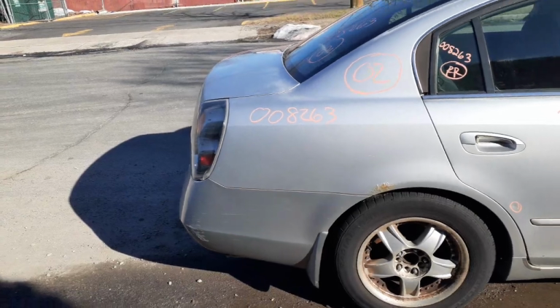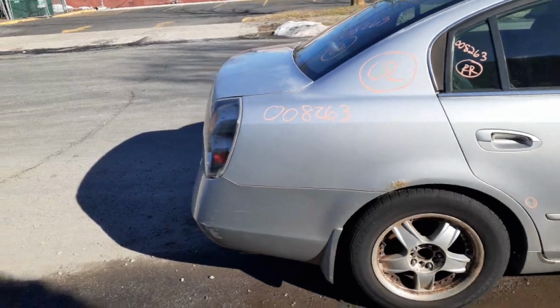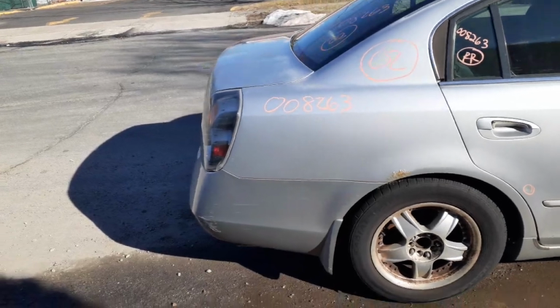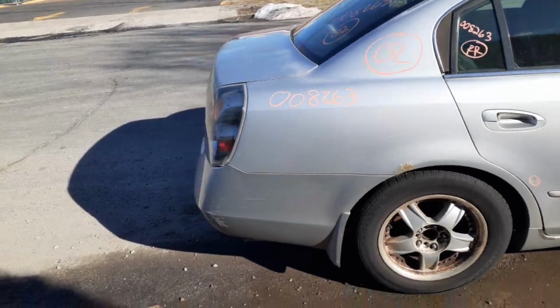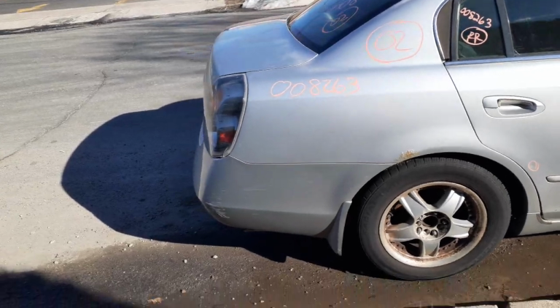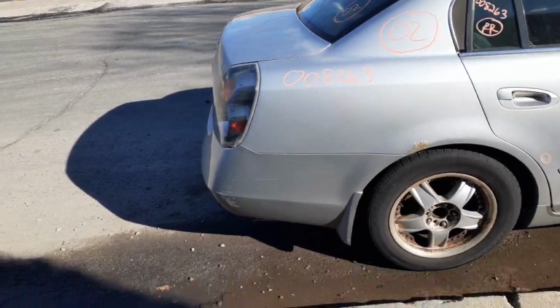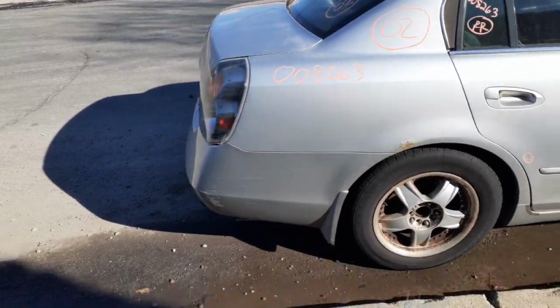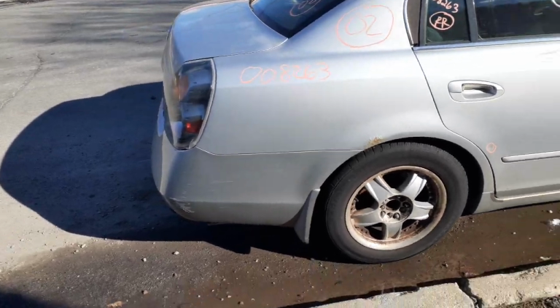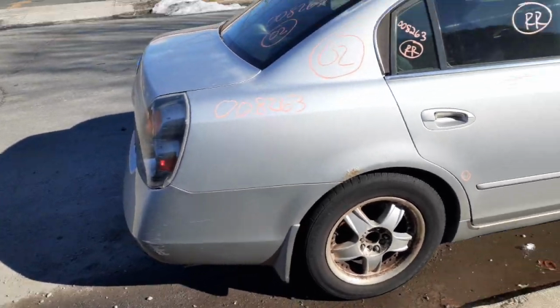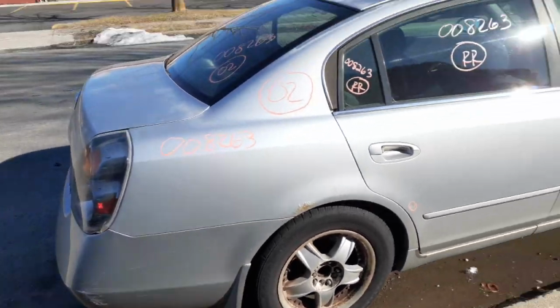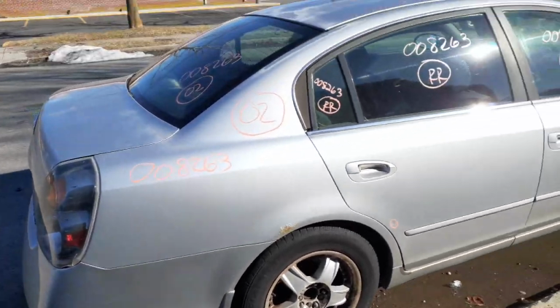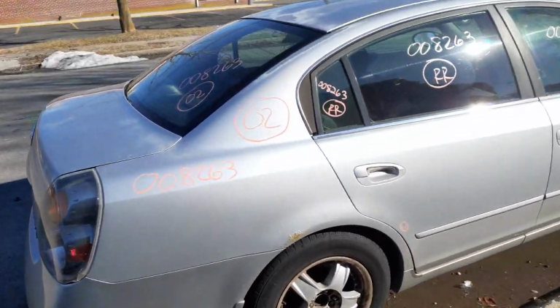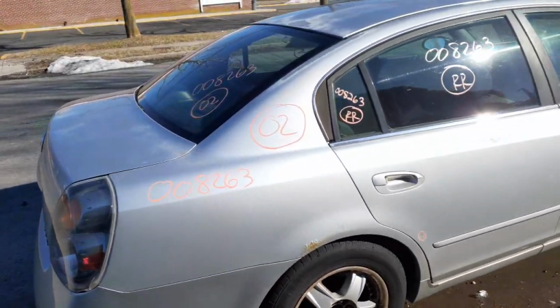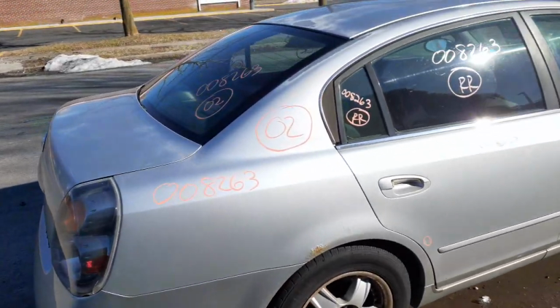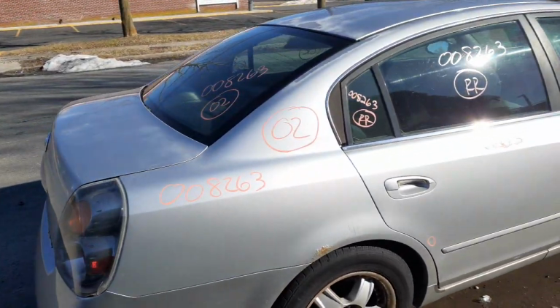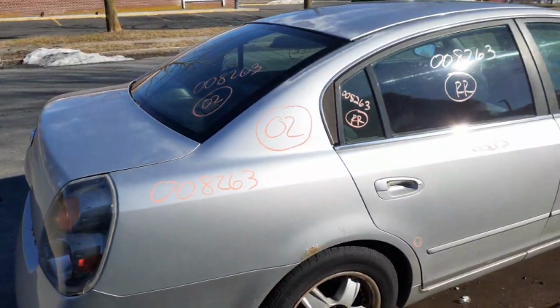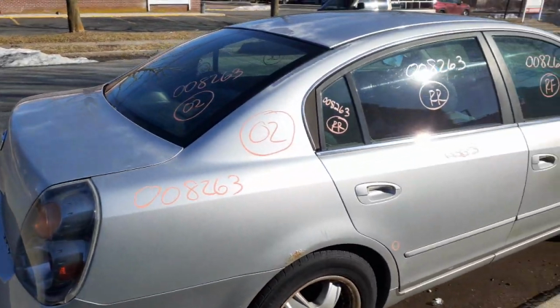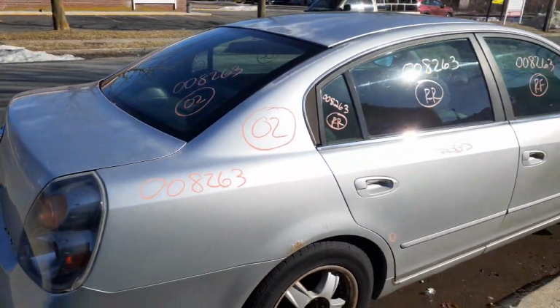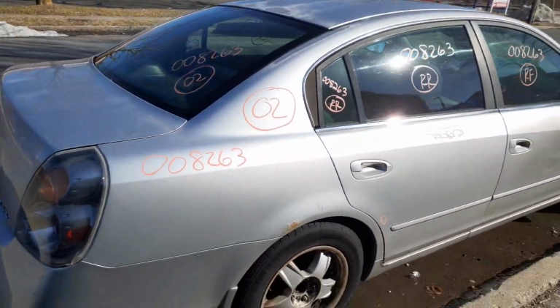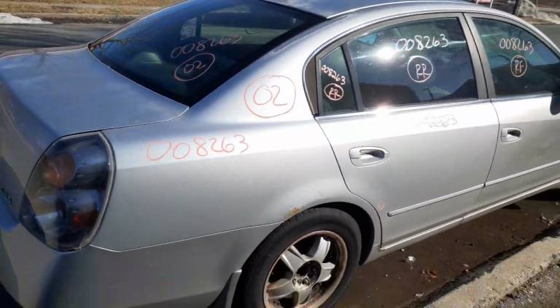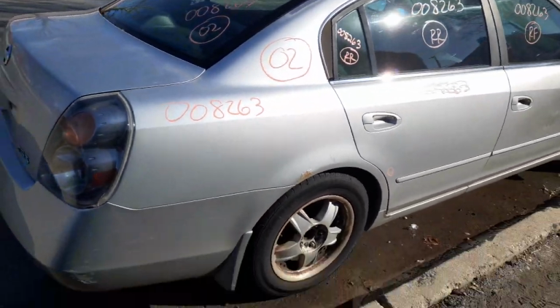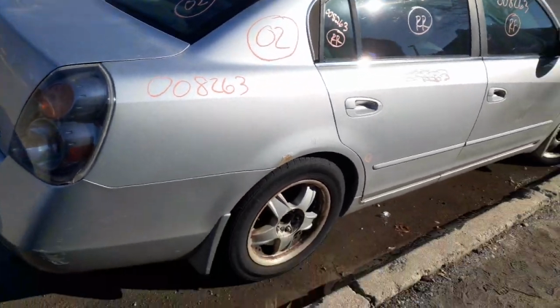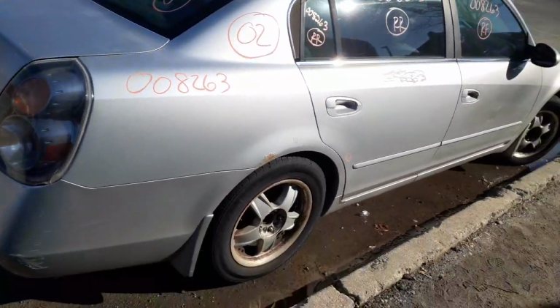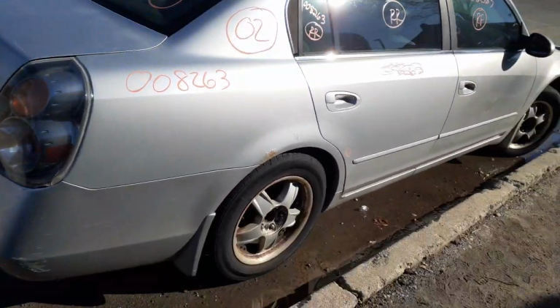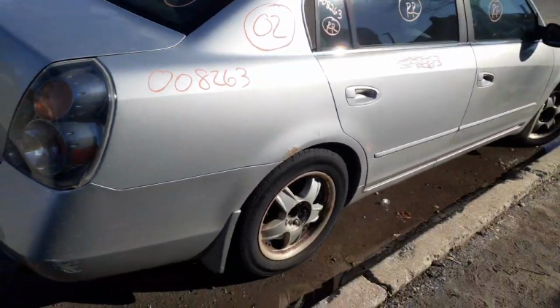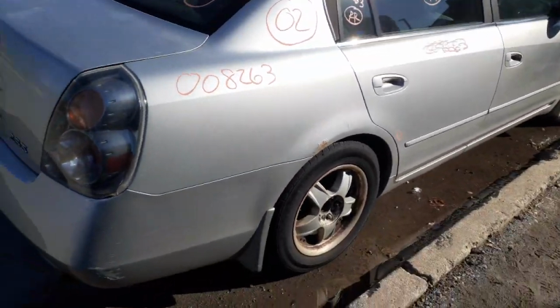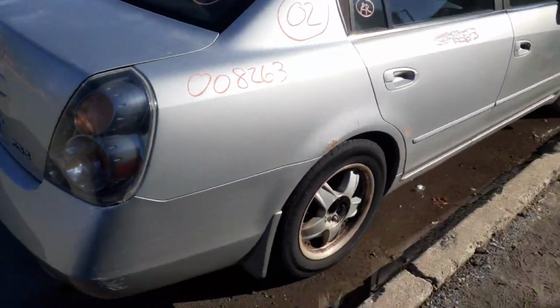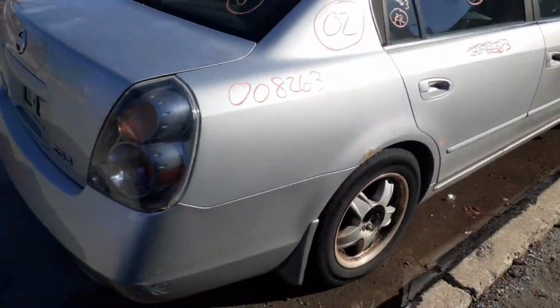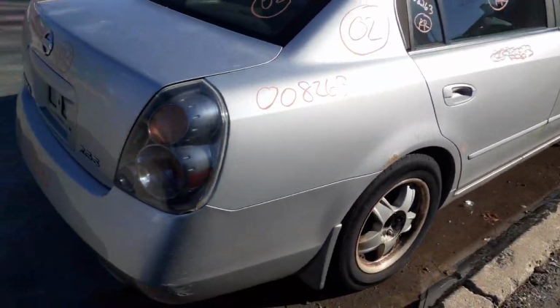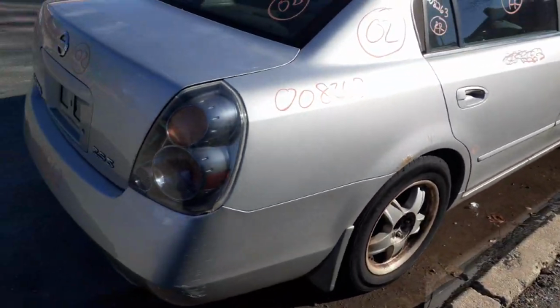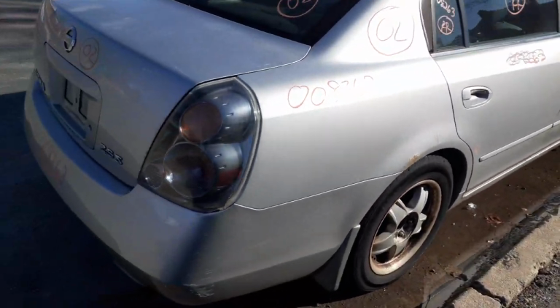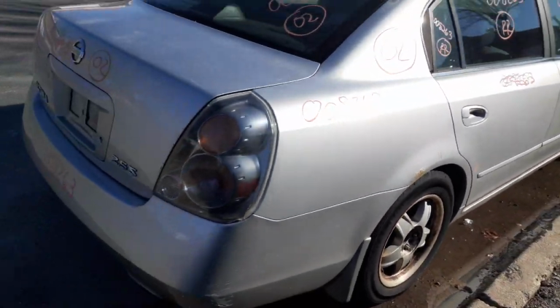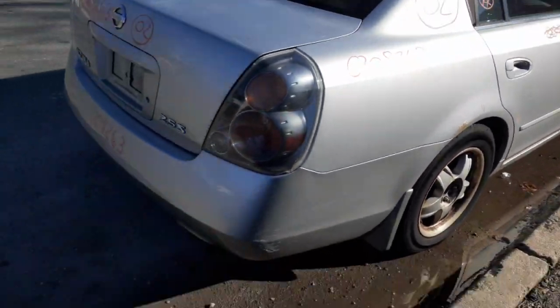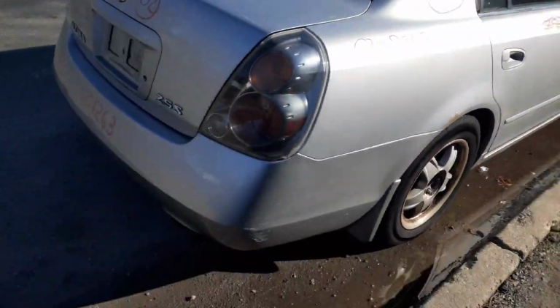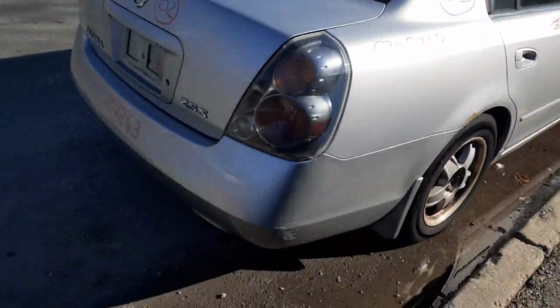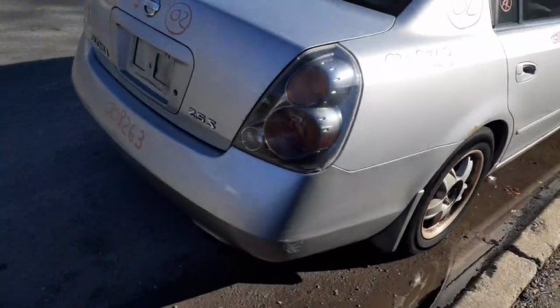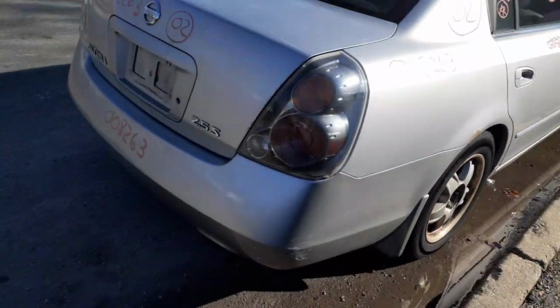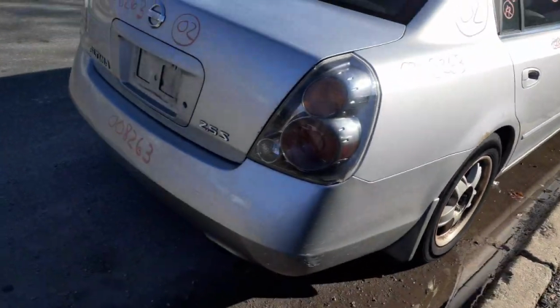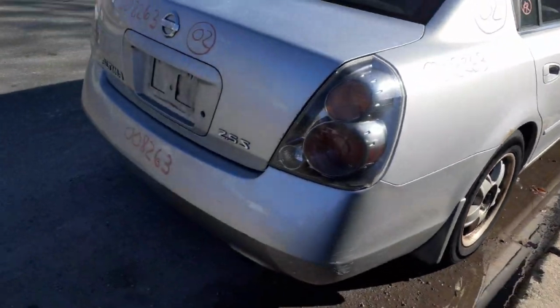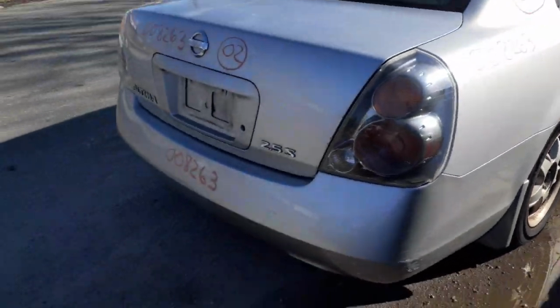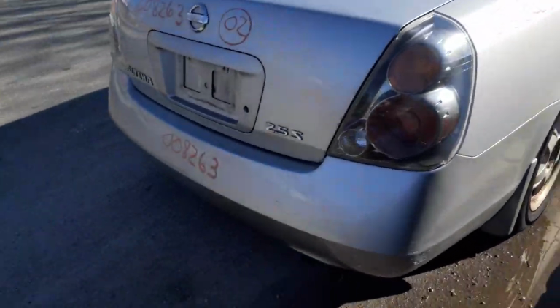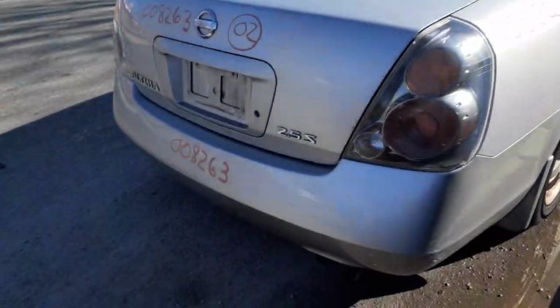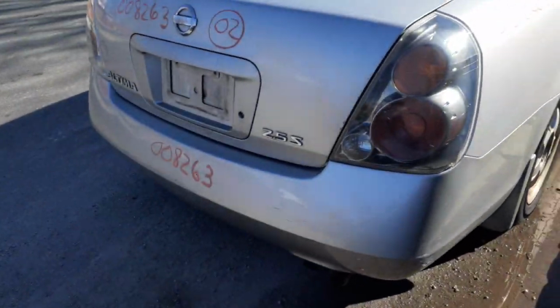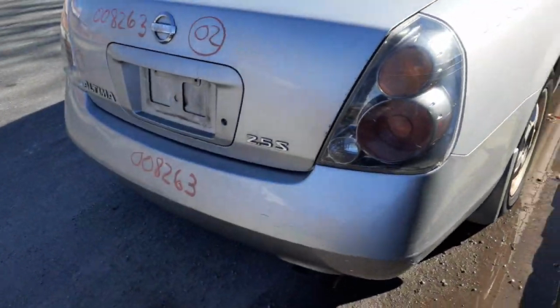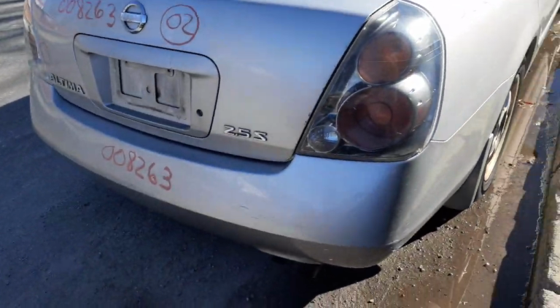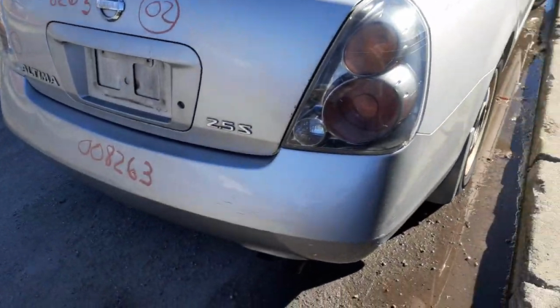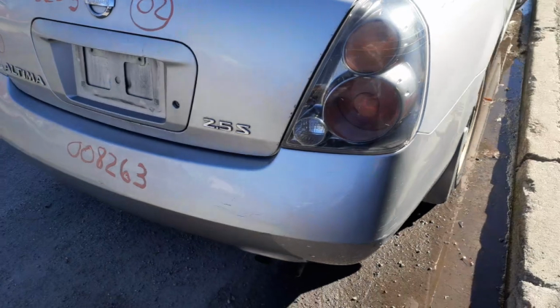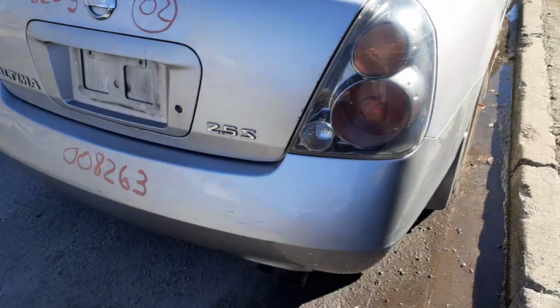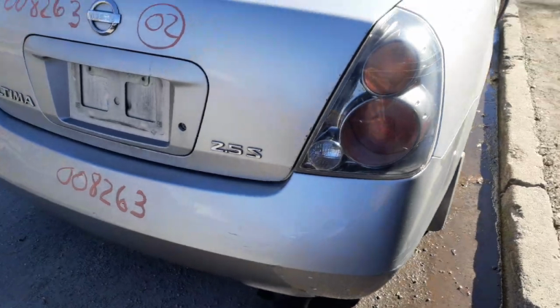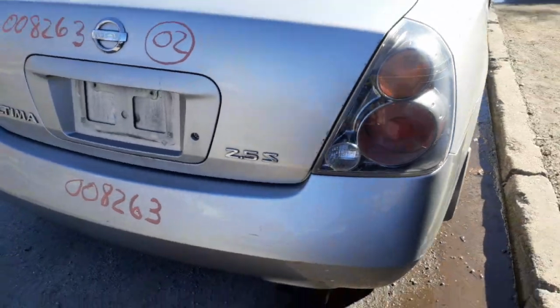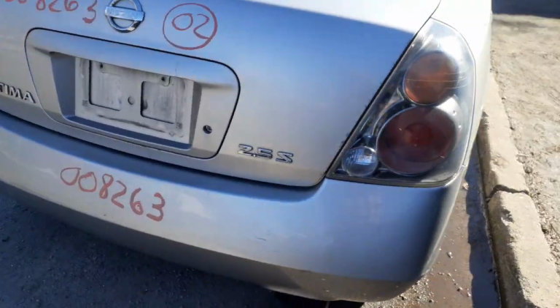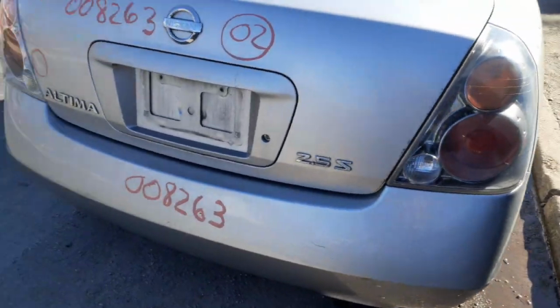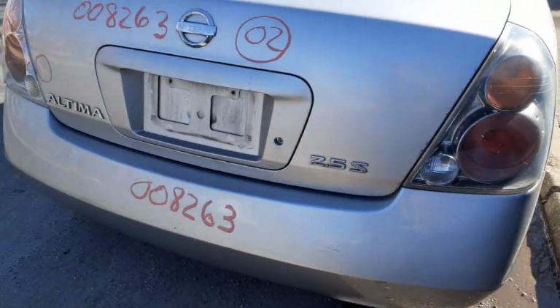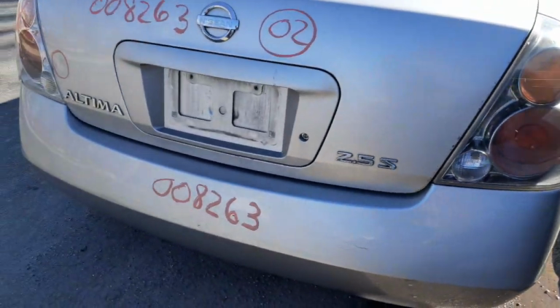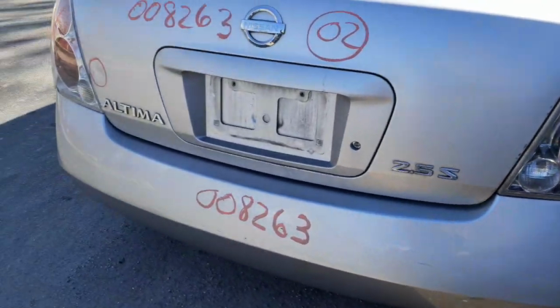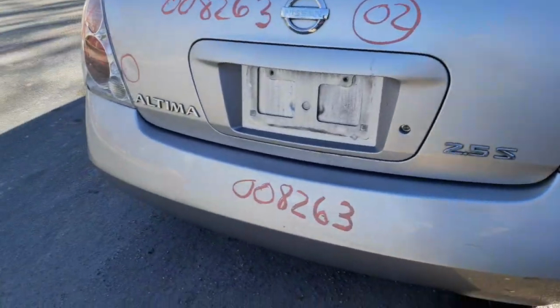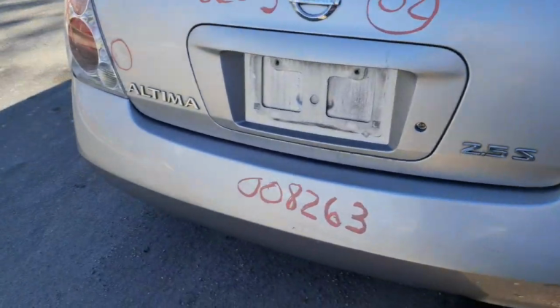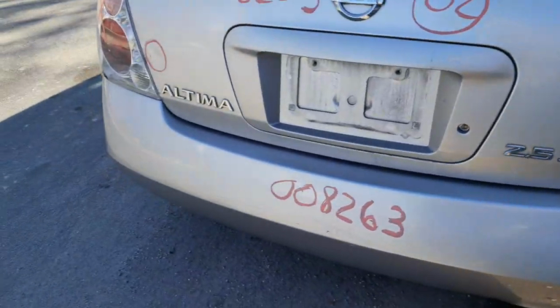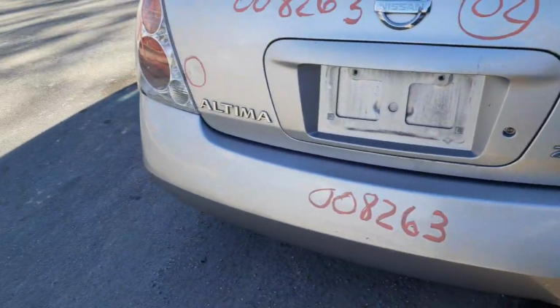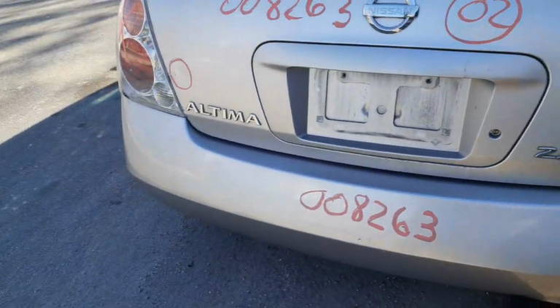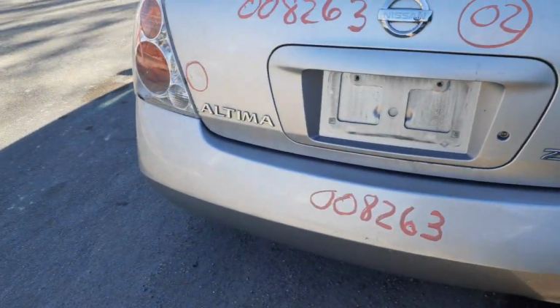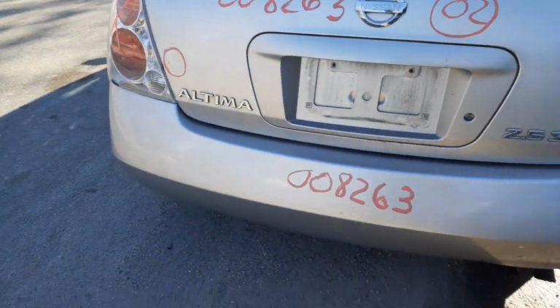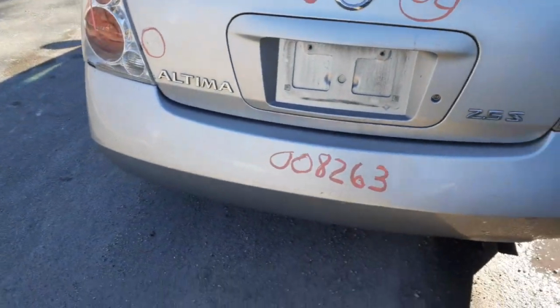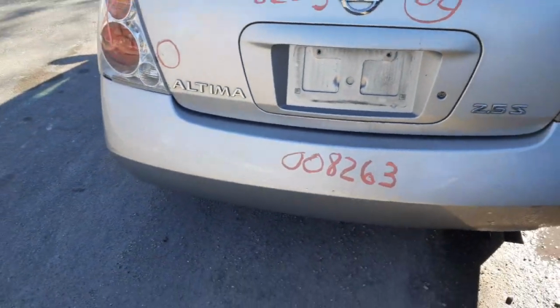Quarter is no good. You do got a rear glass. Tail lights are both broke. The rear bumper is in — it's a decent bumper.